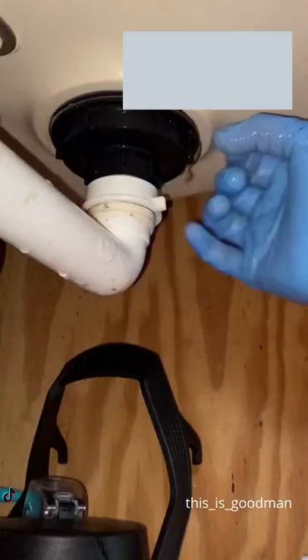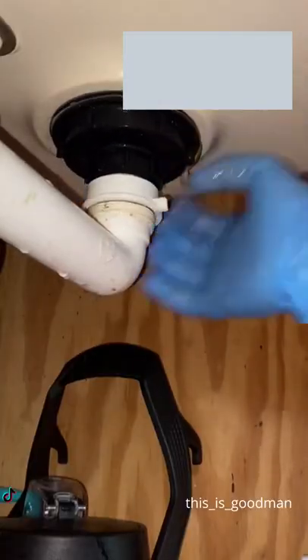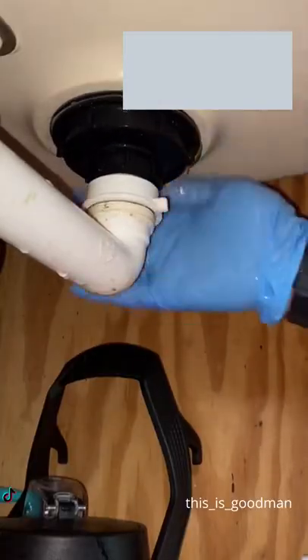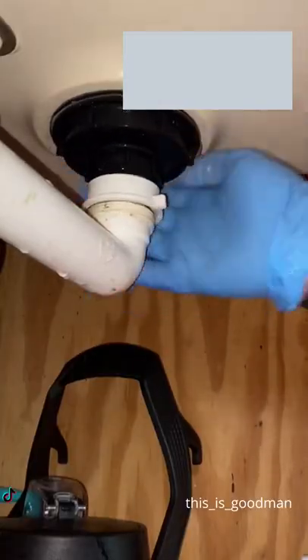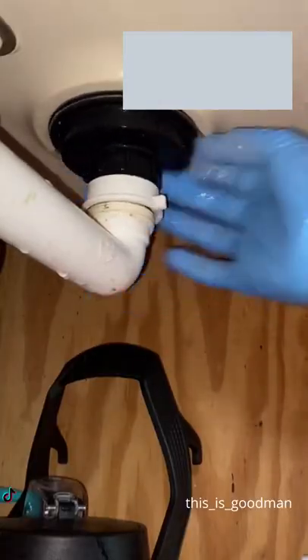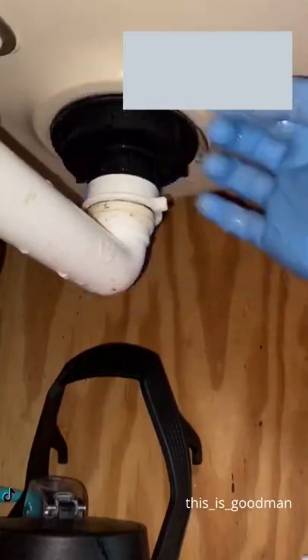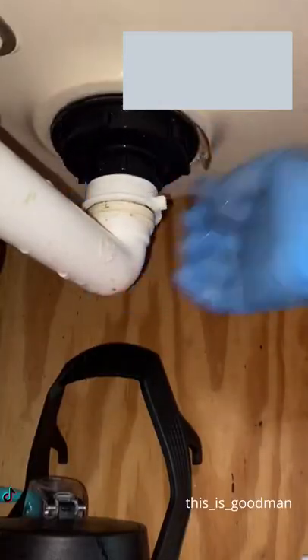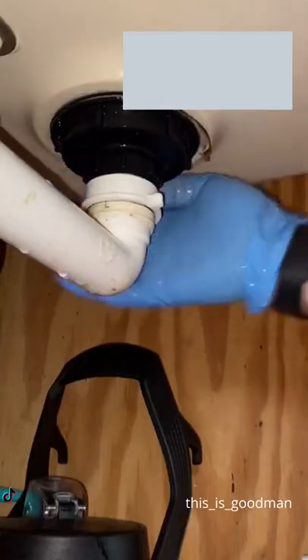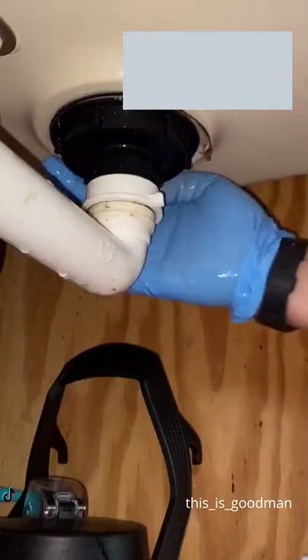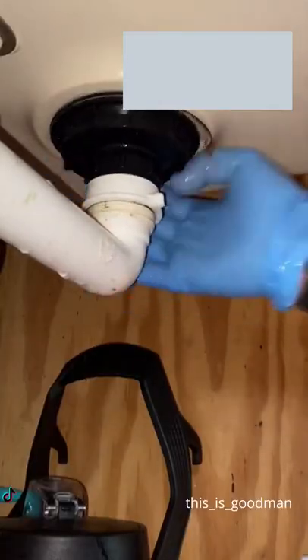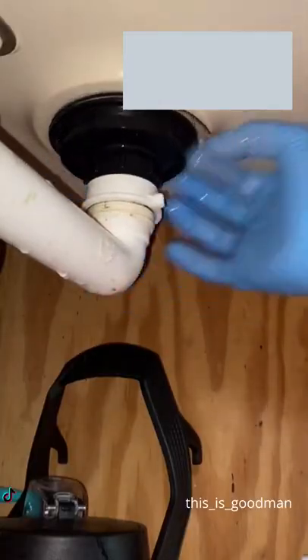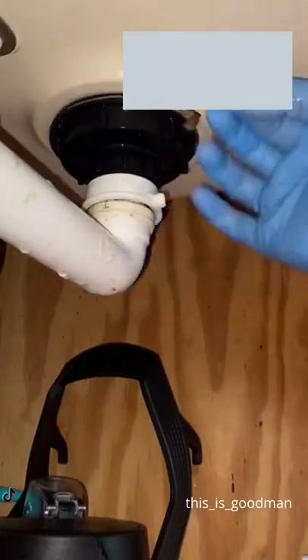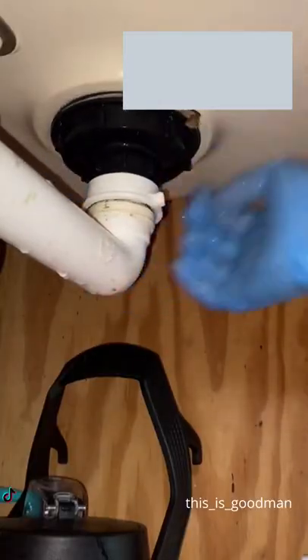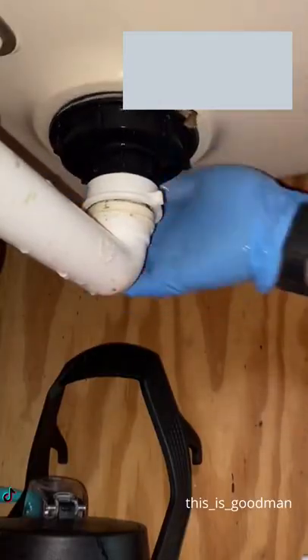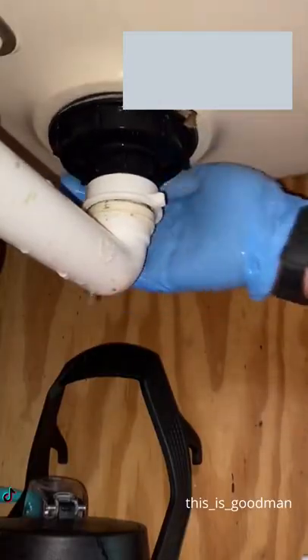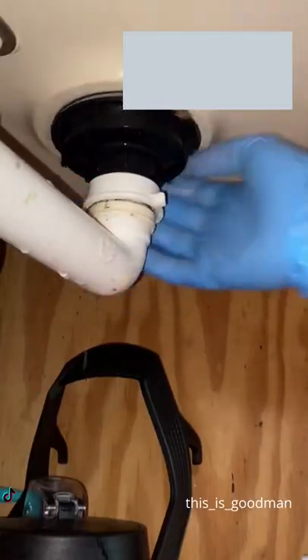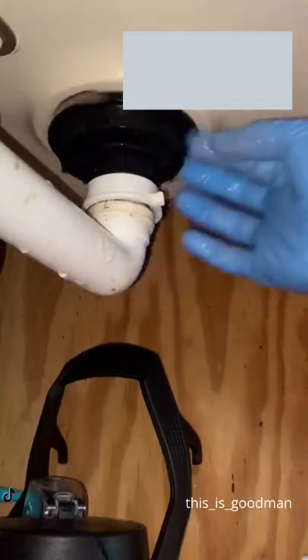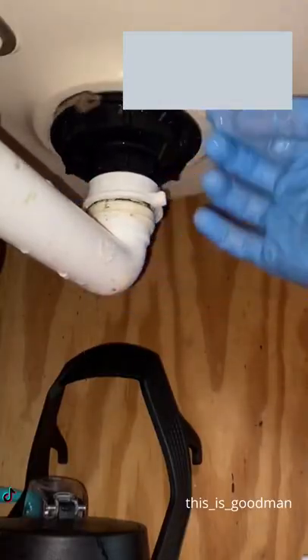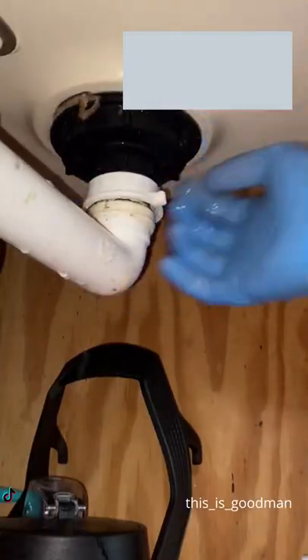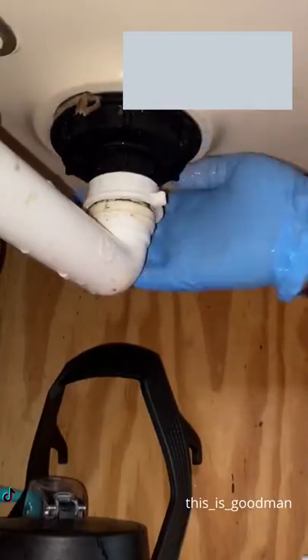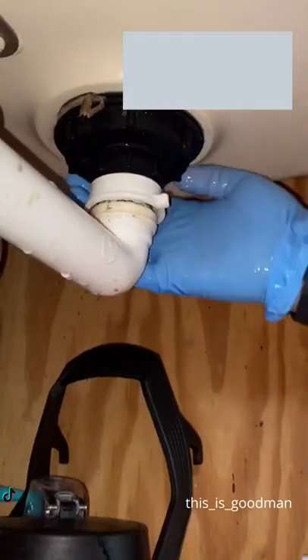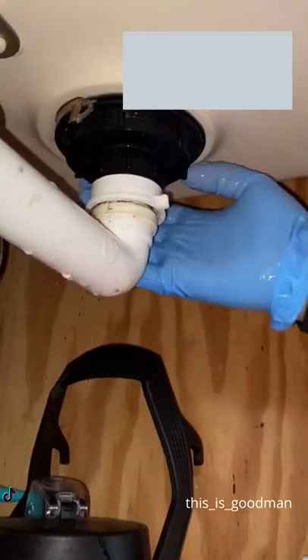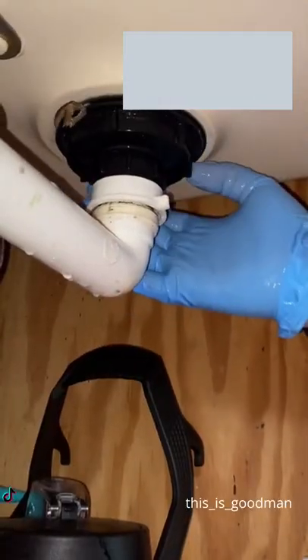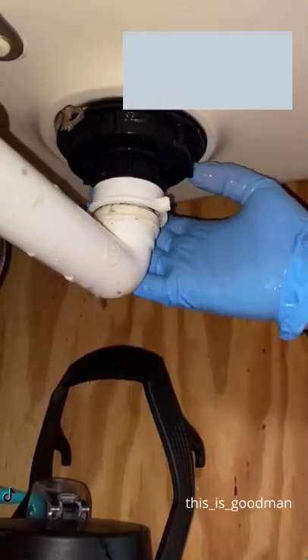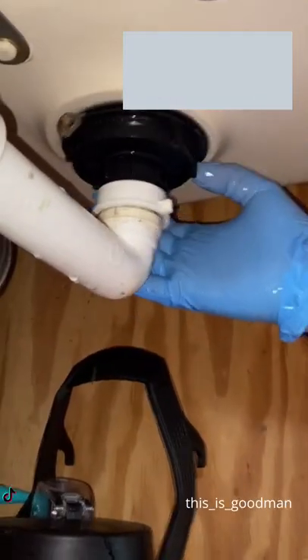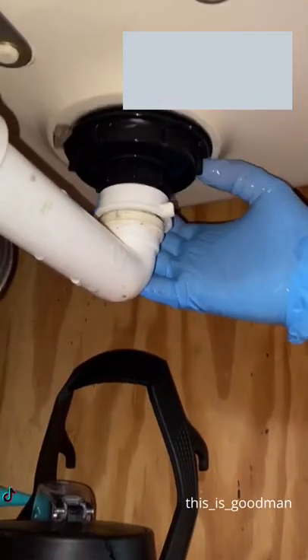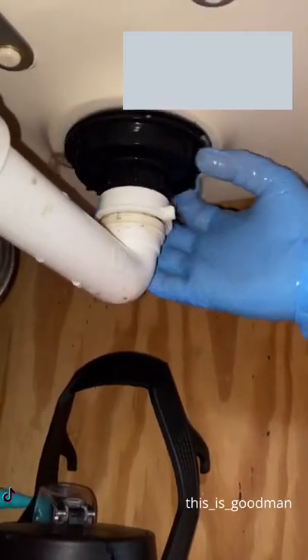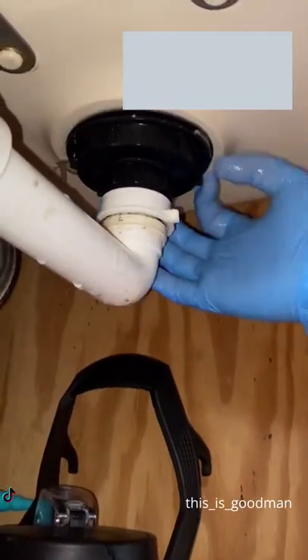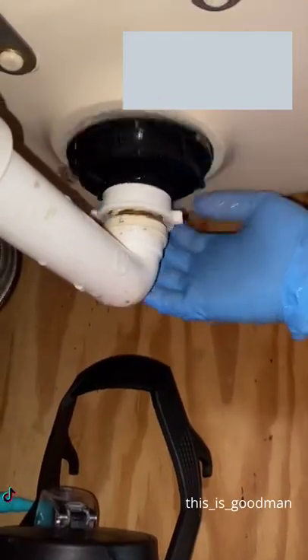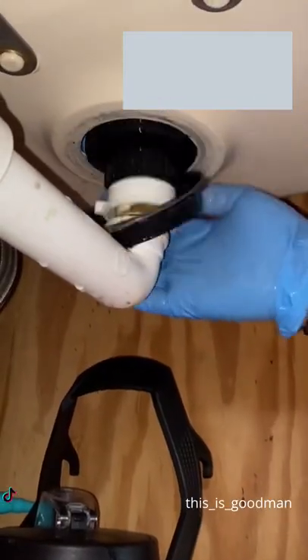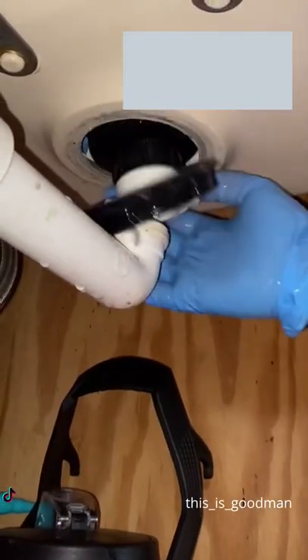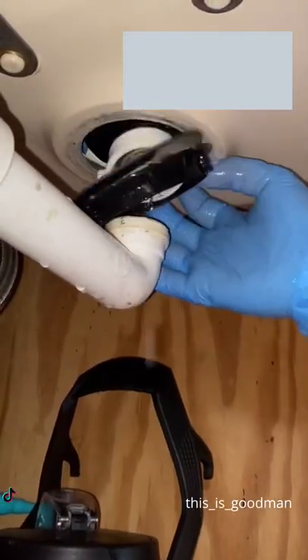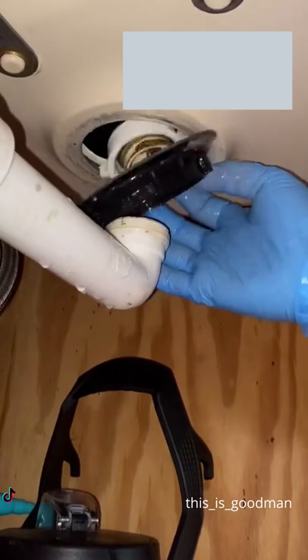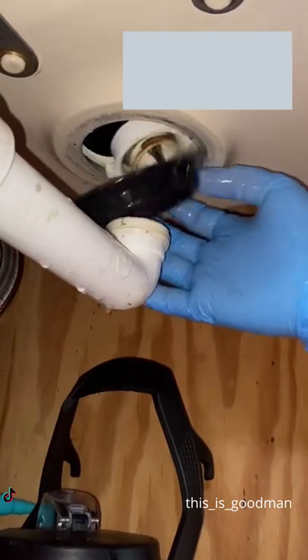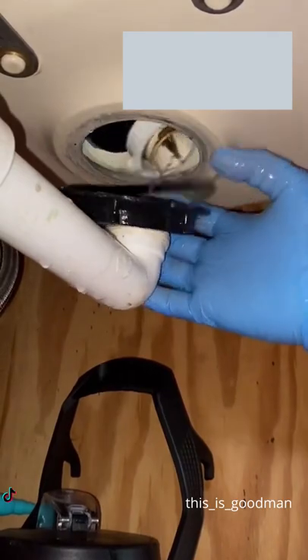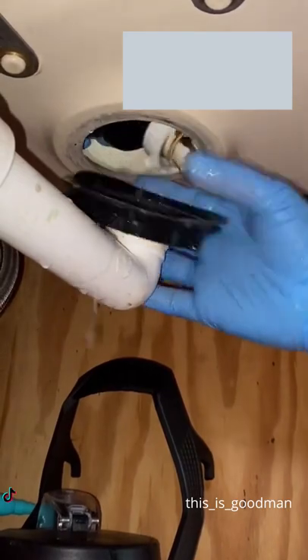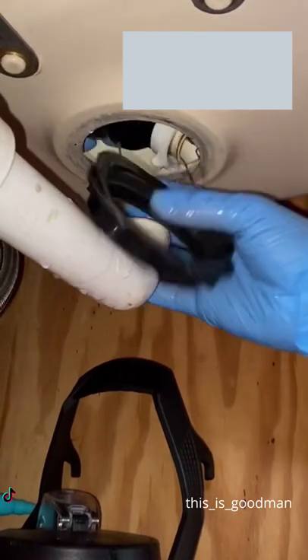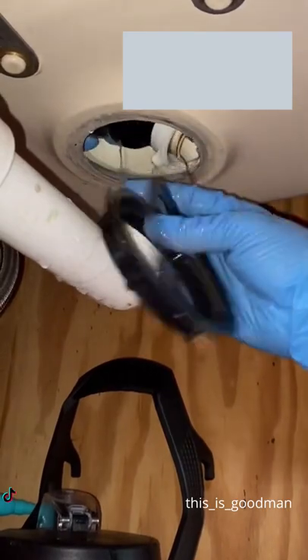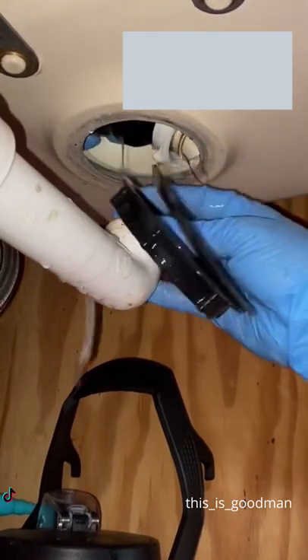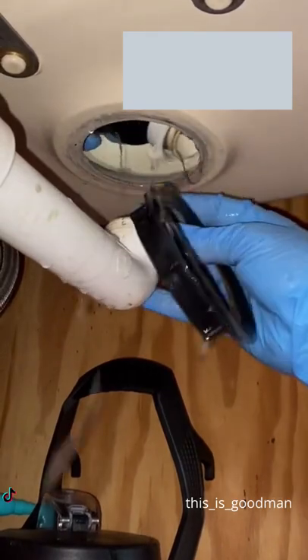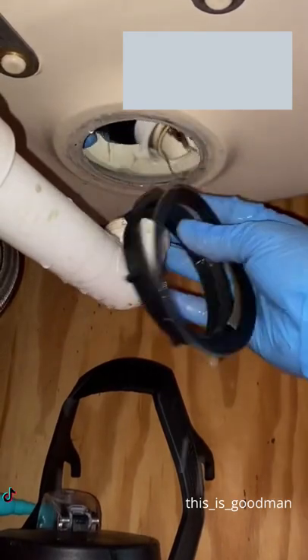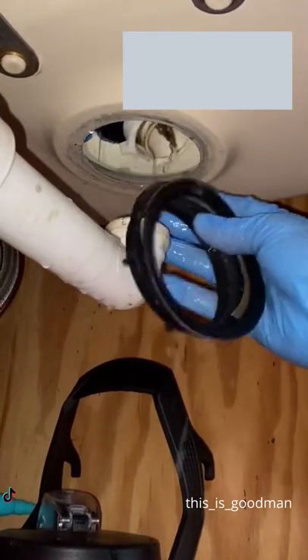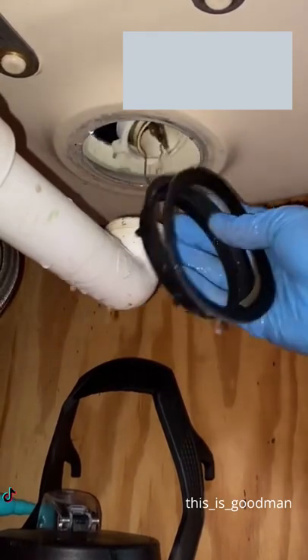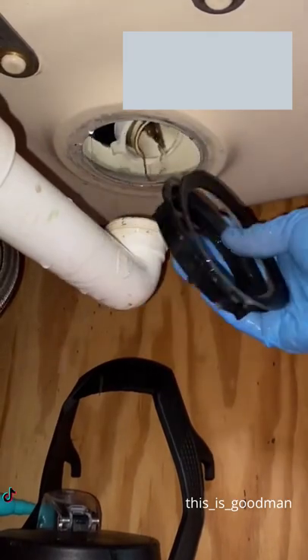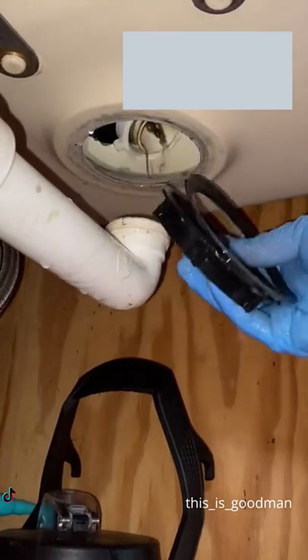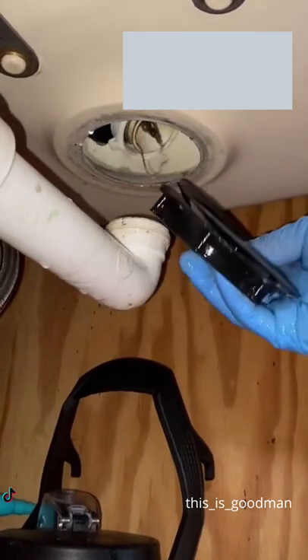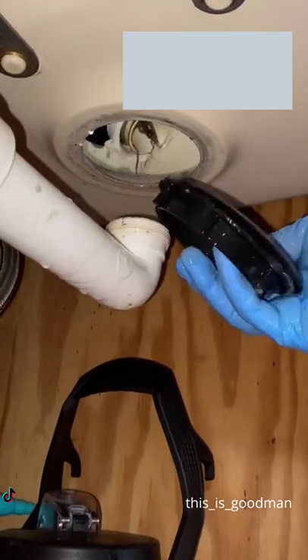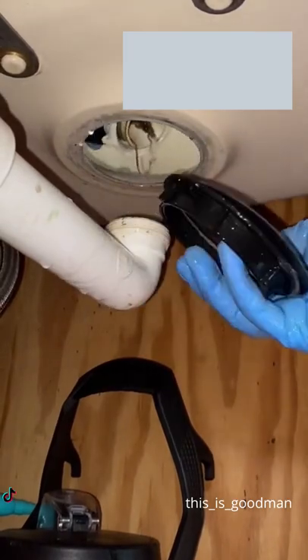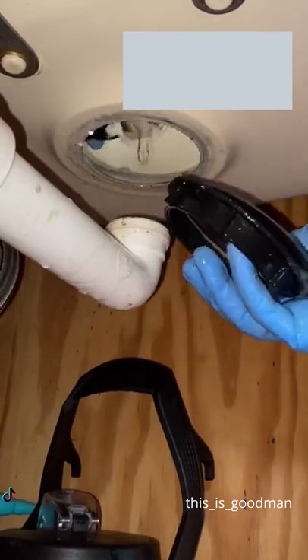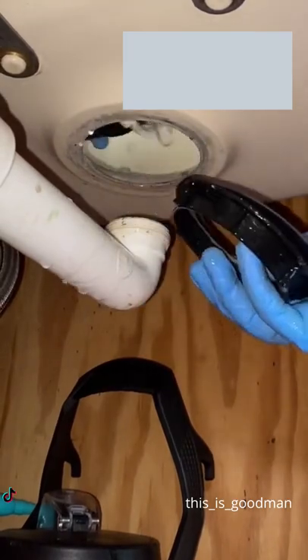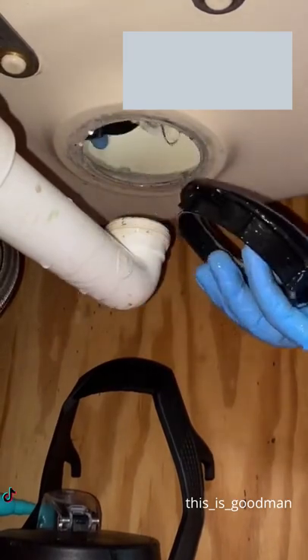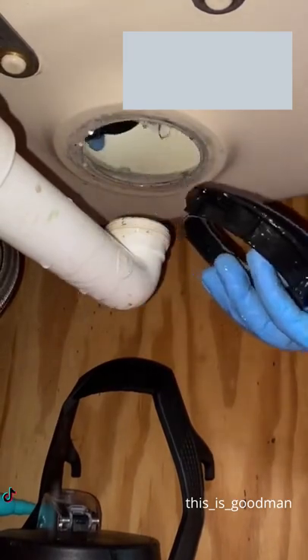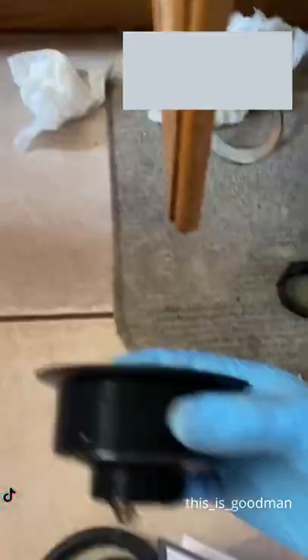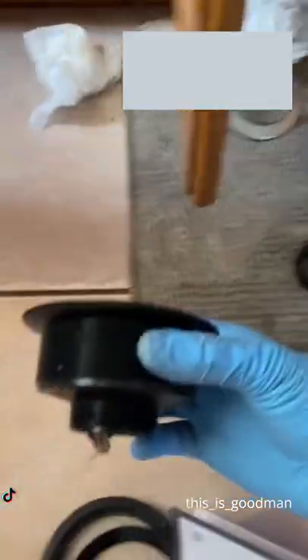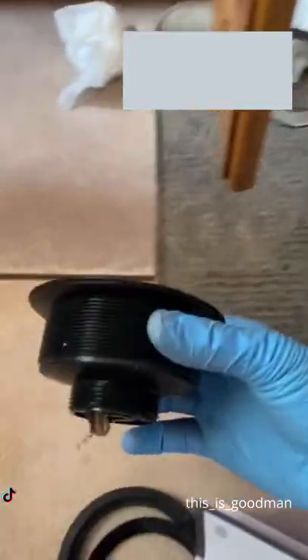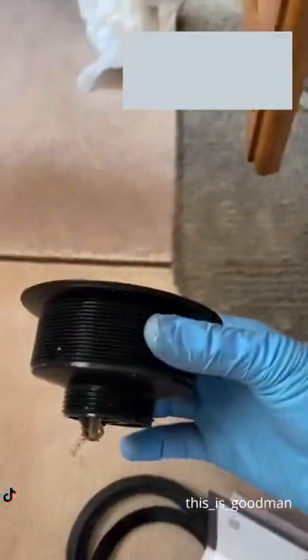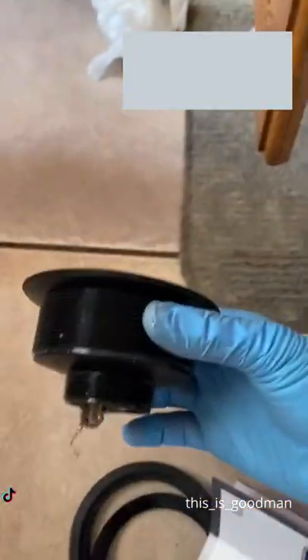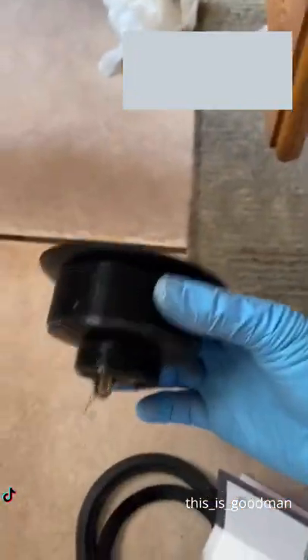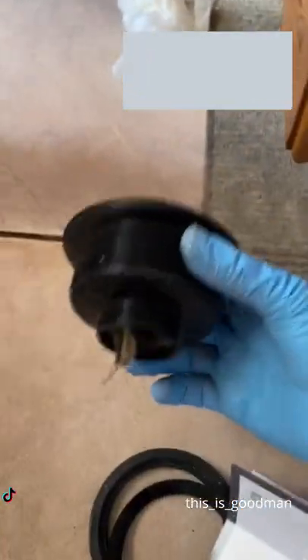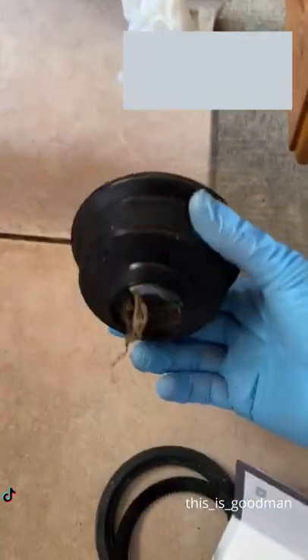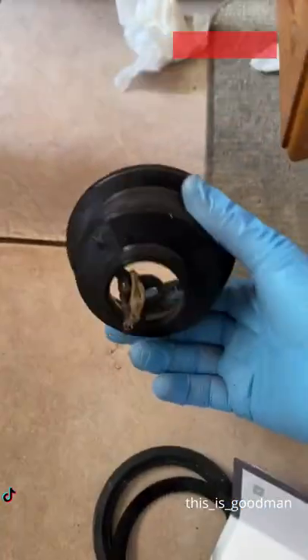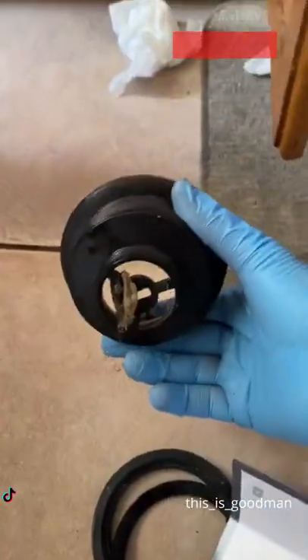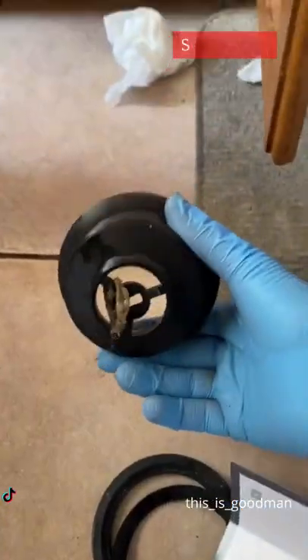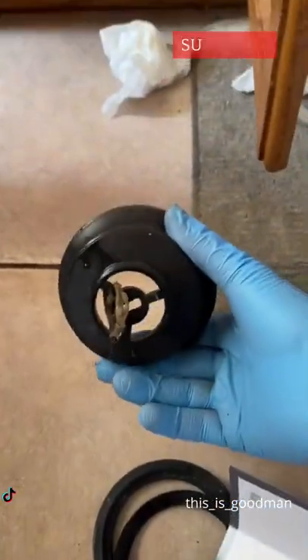People, do not buy plastic strainers. They are not worth the savings — you'll be replacing it in a year. Just buy the metal one when you start off.